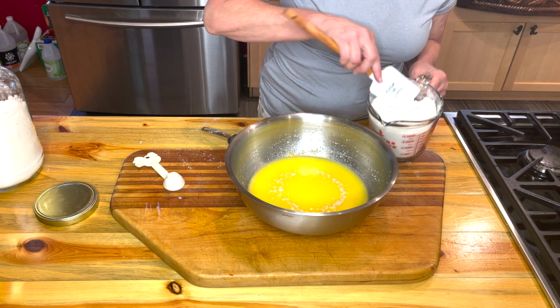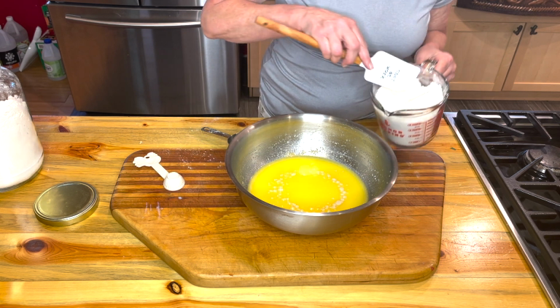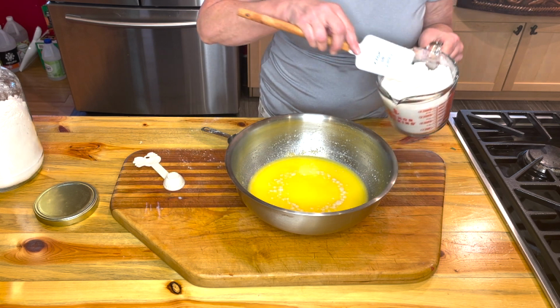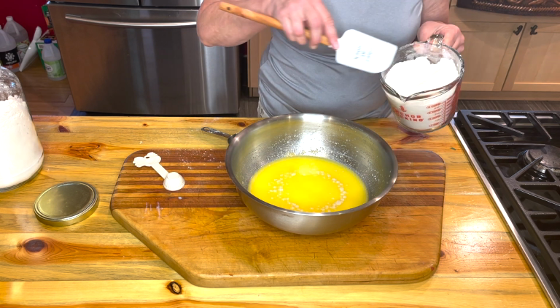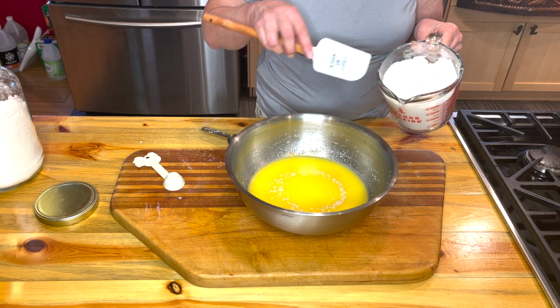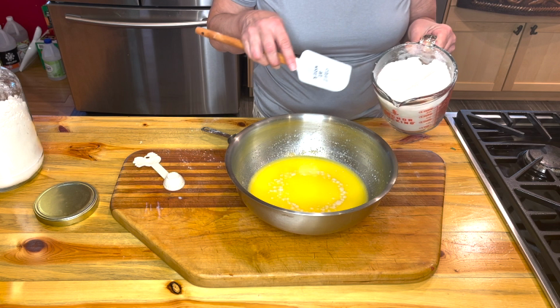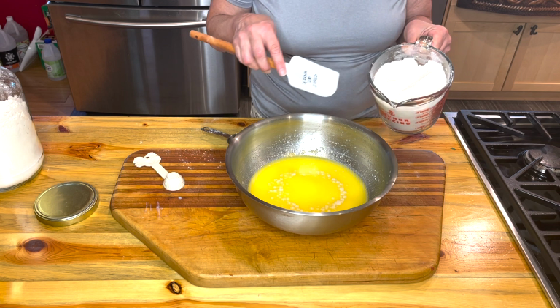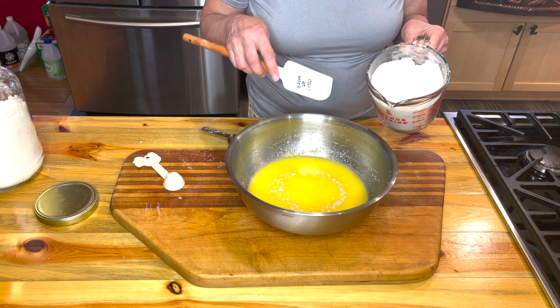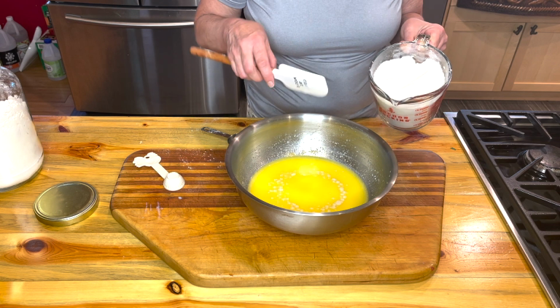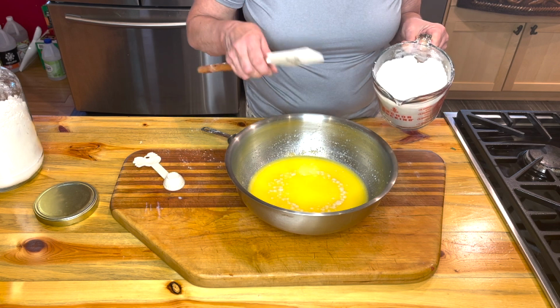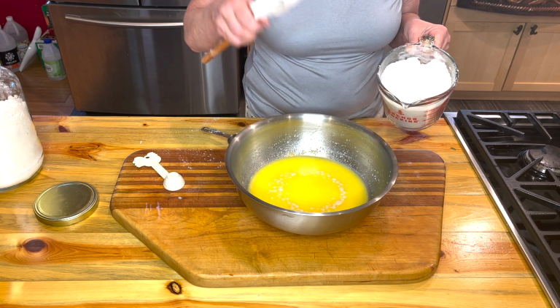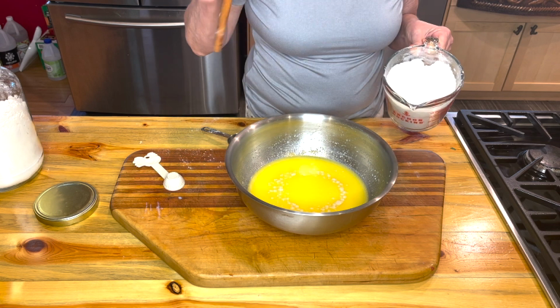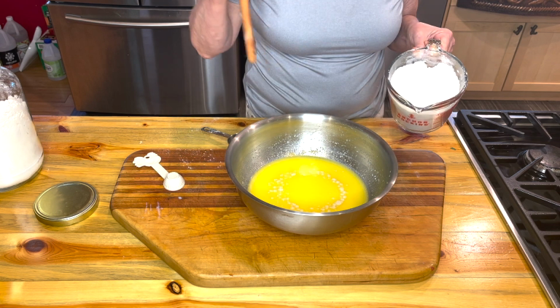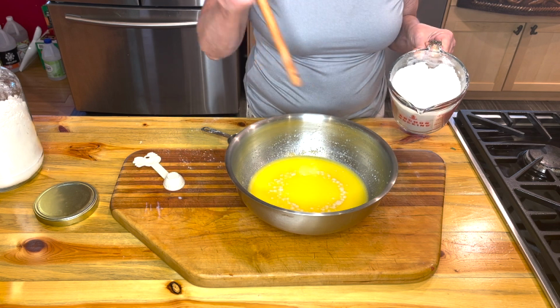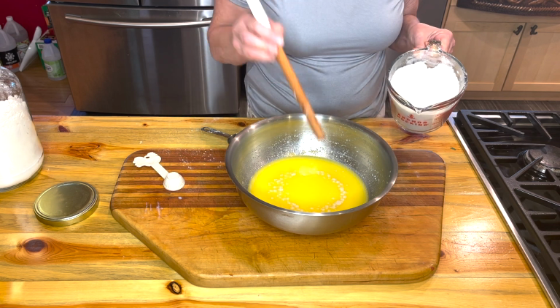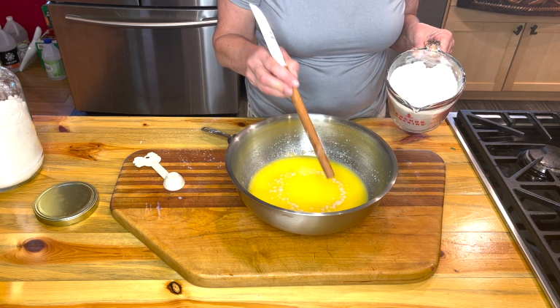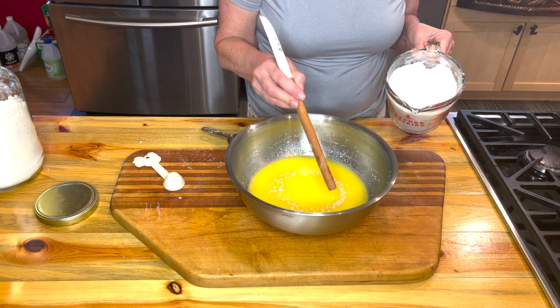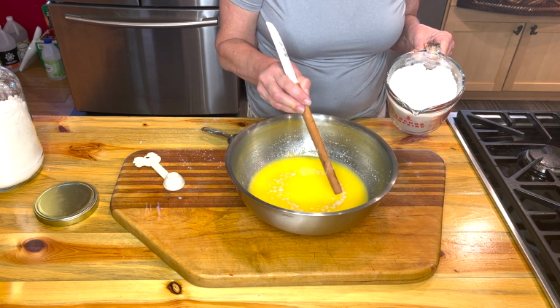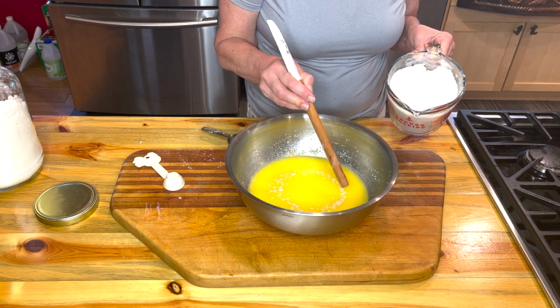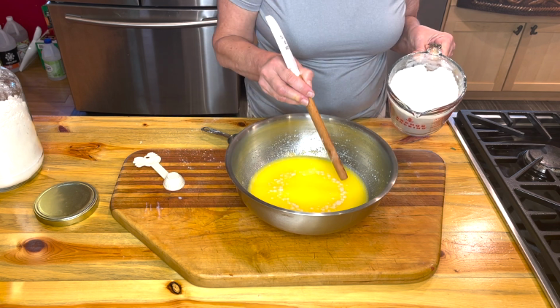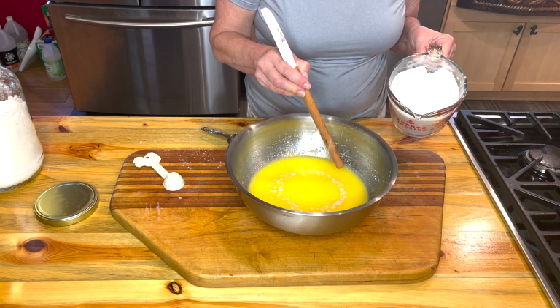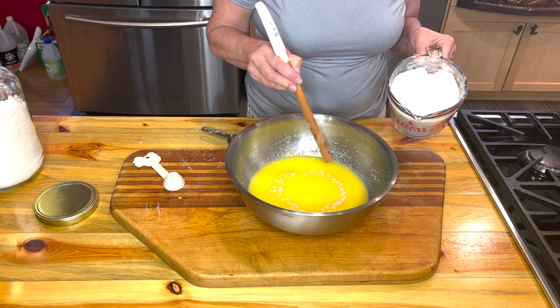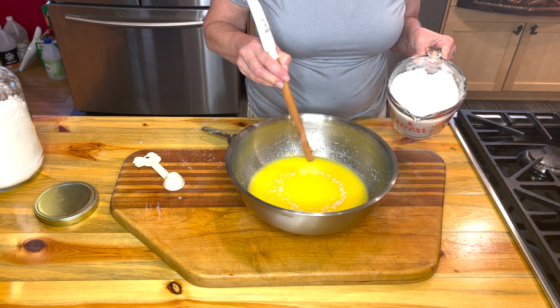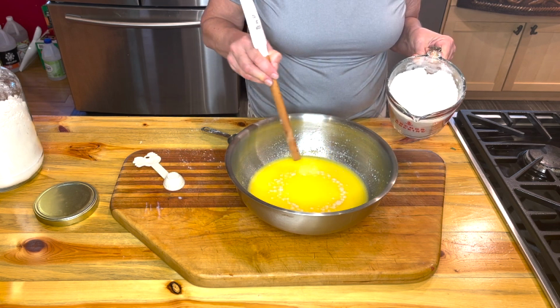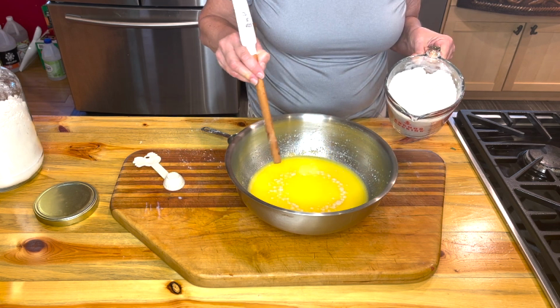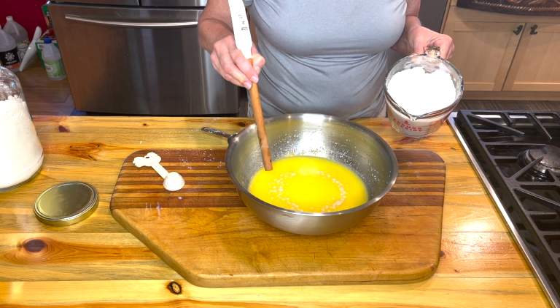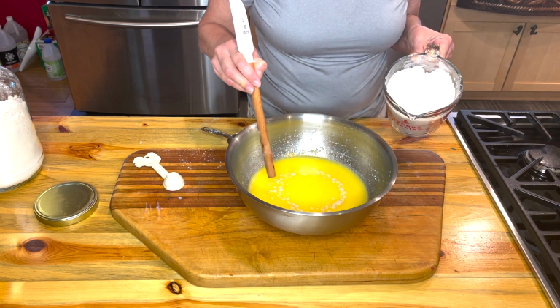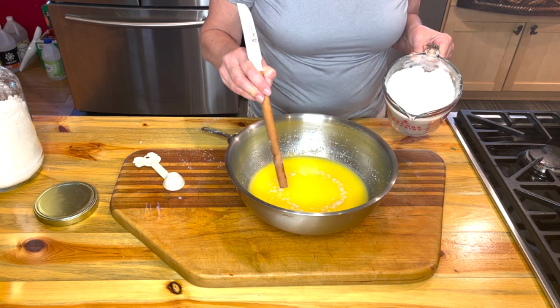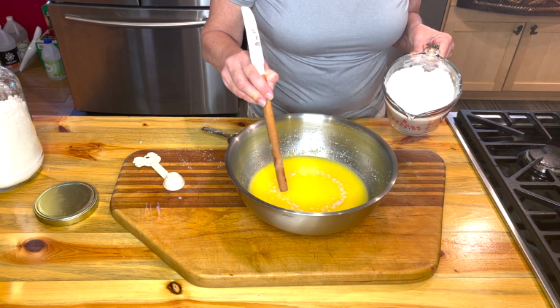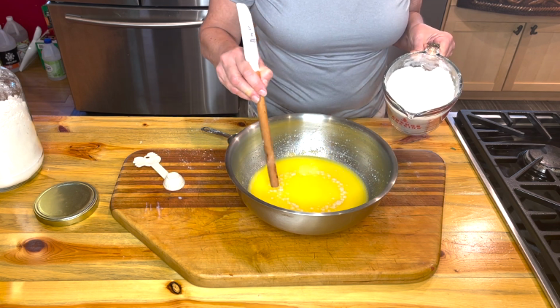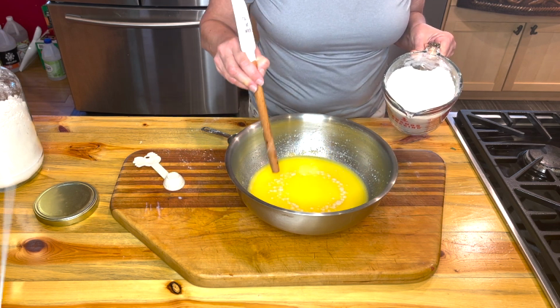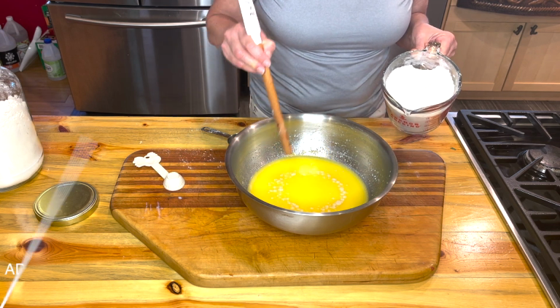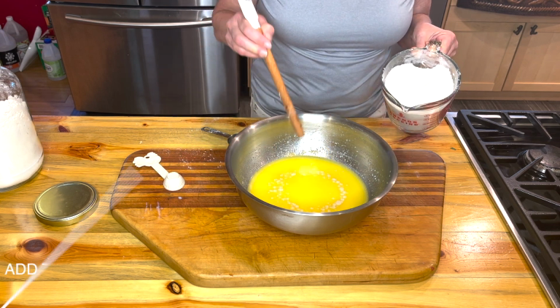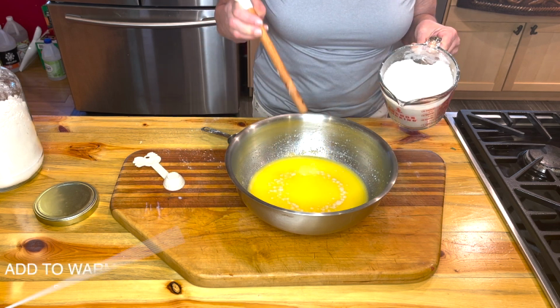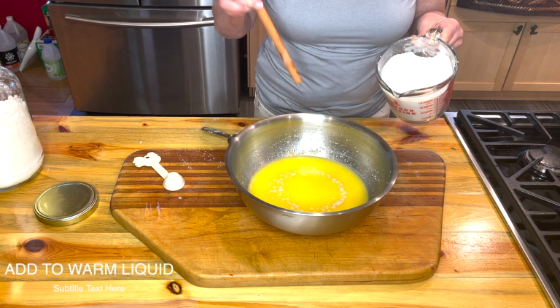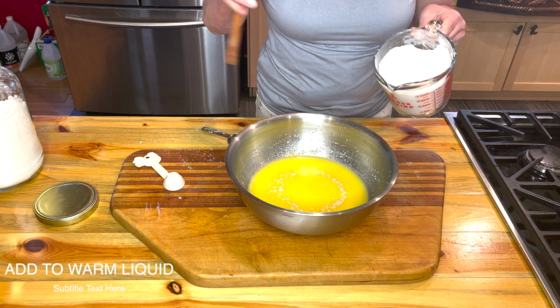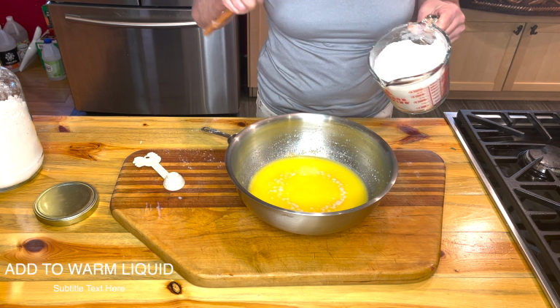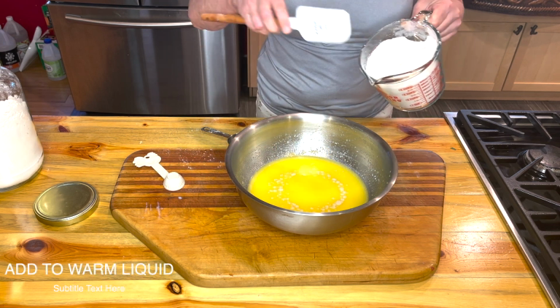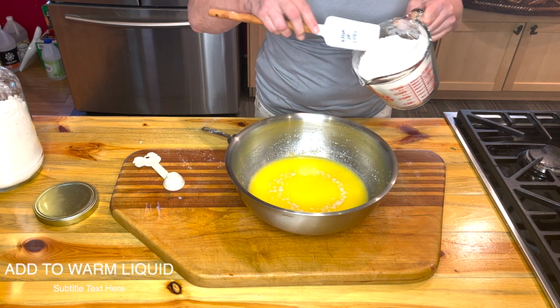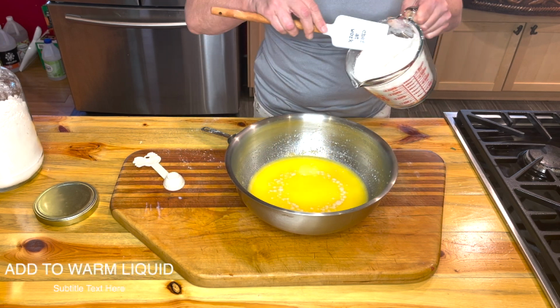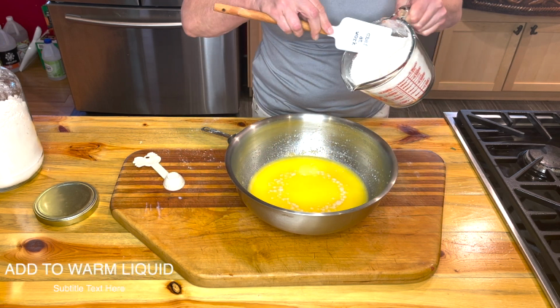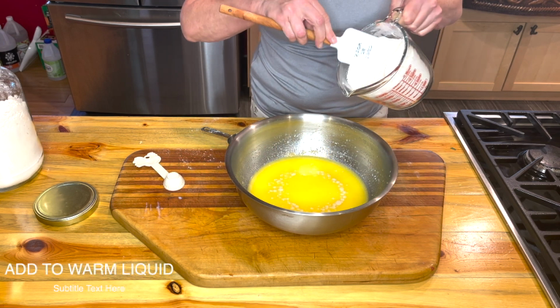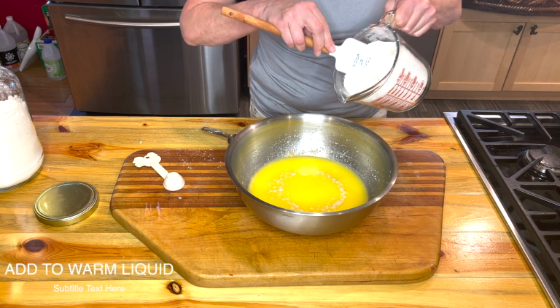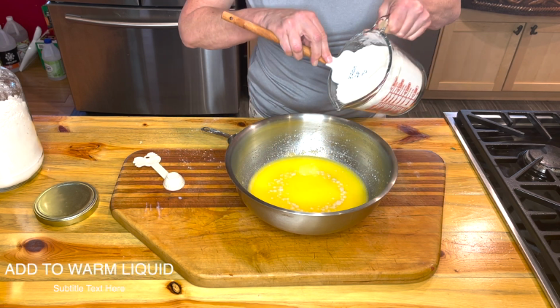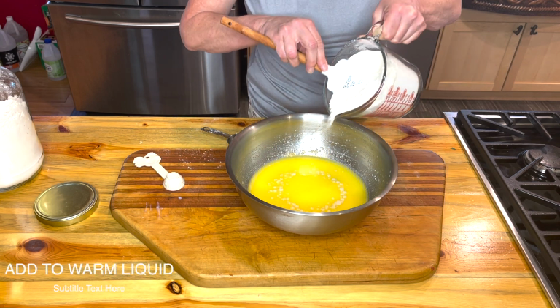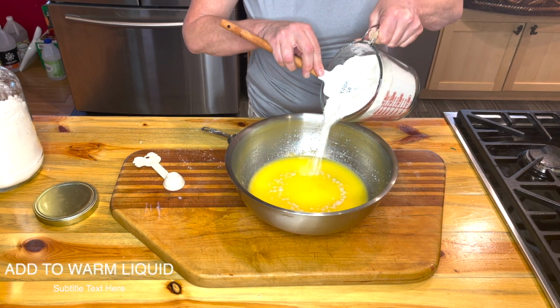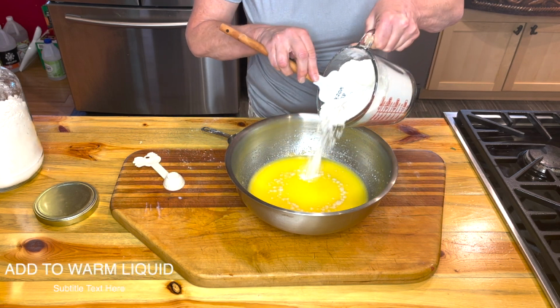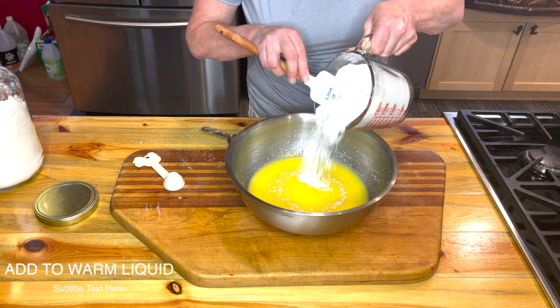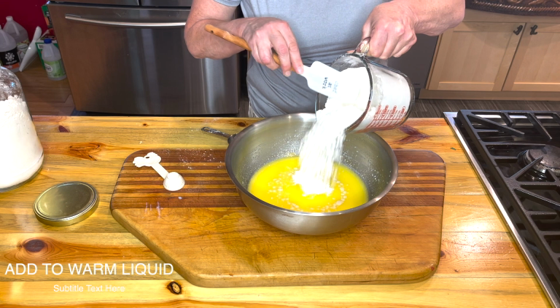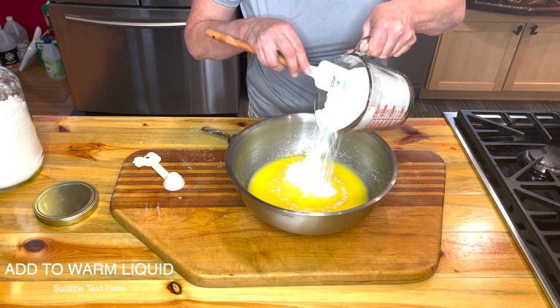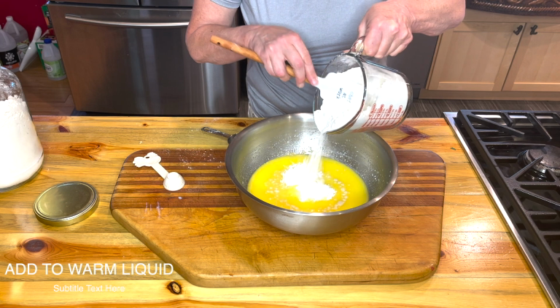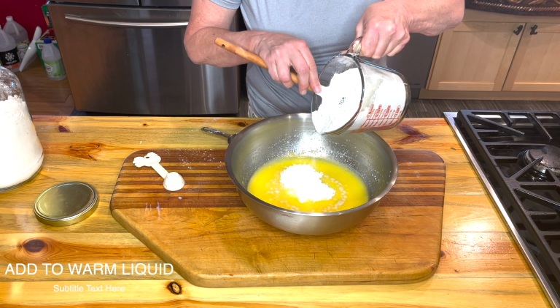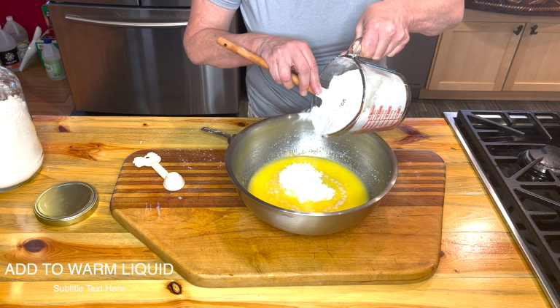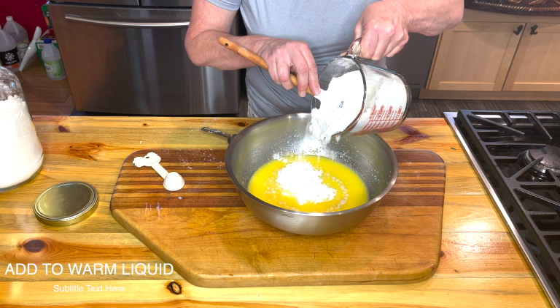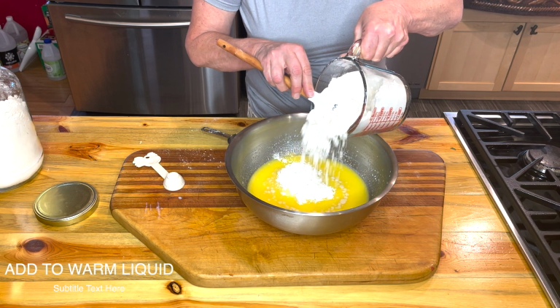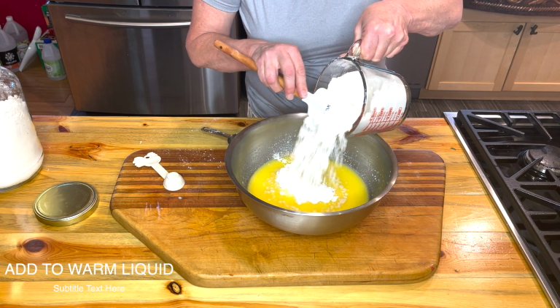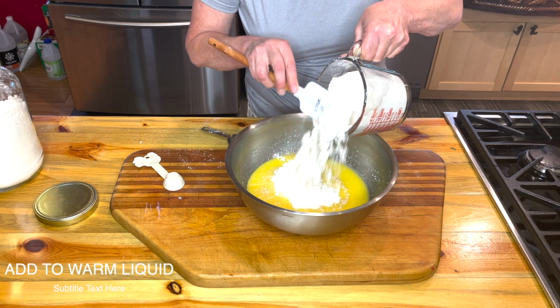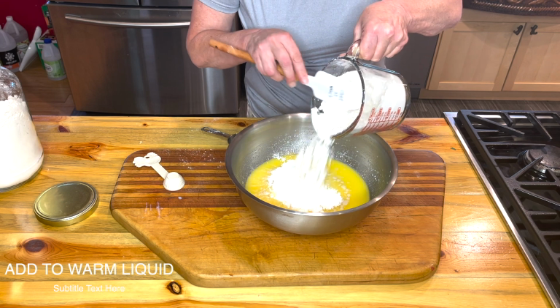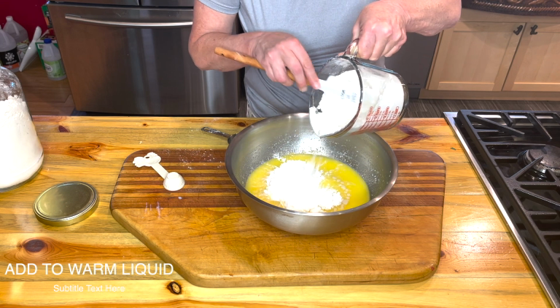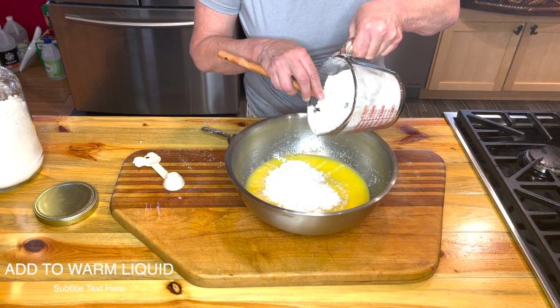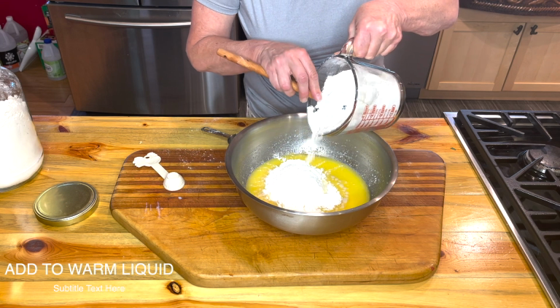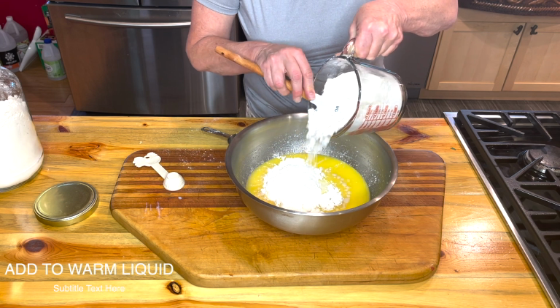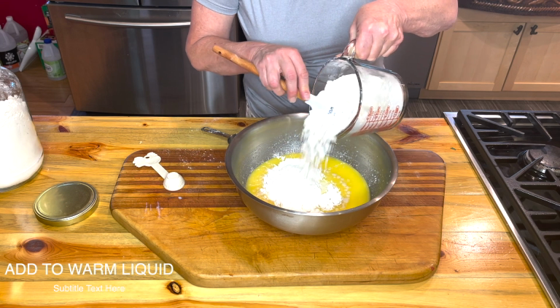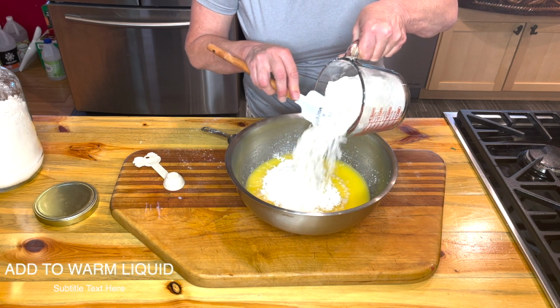Look at the bowl — you can see the froth. That means your yeast is active and alive.